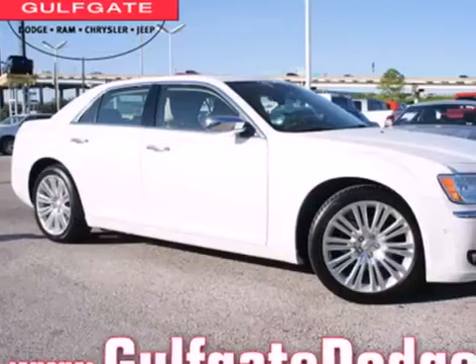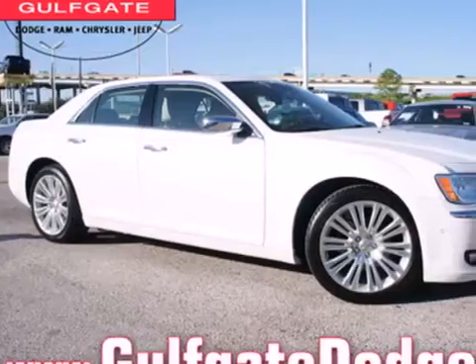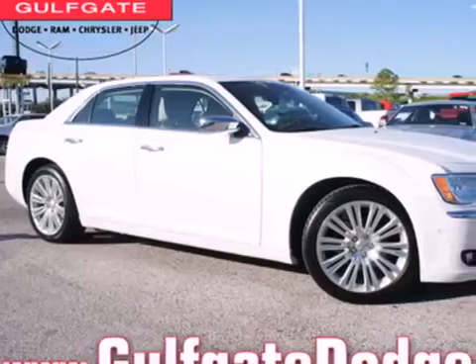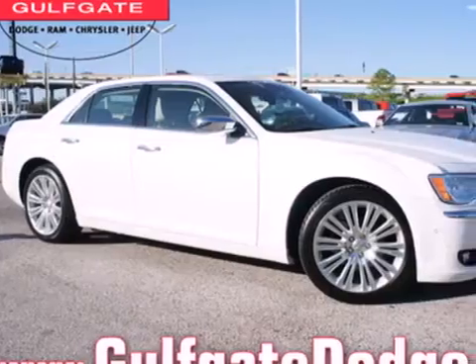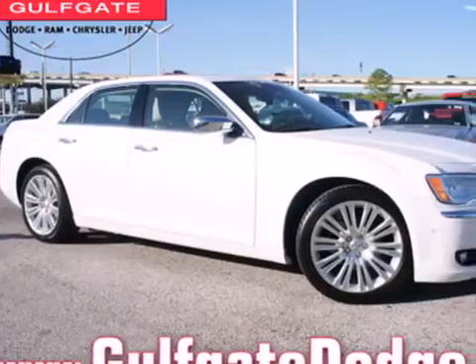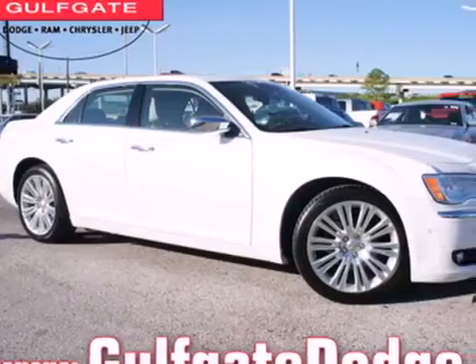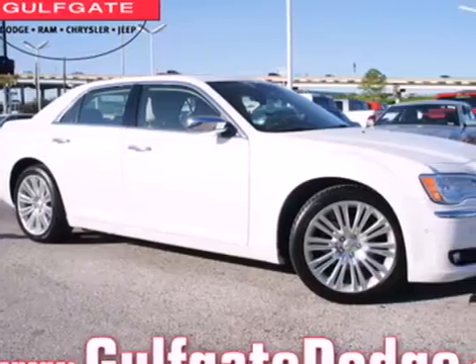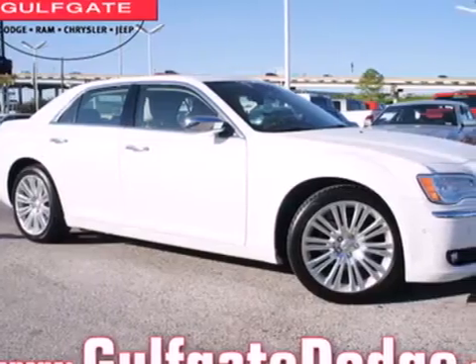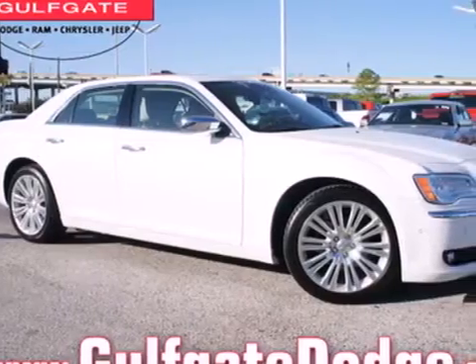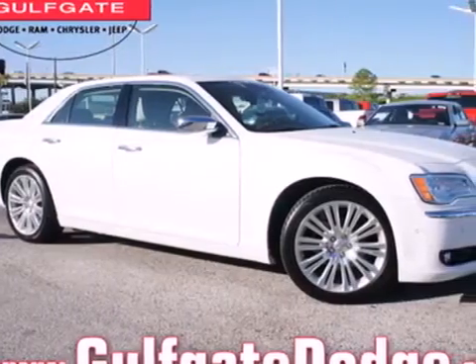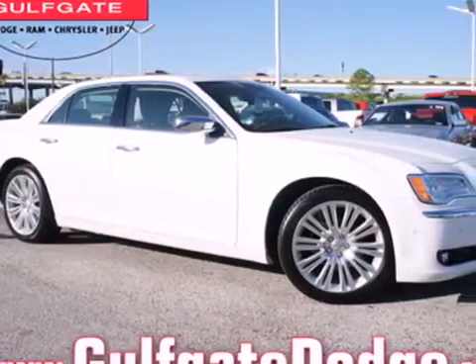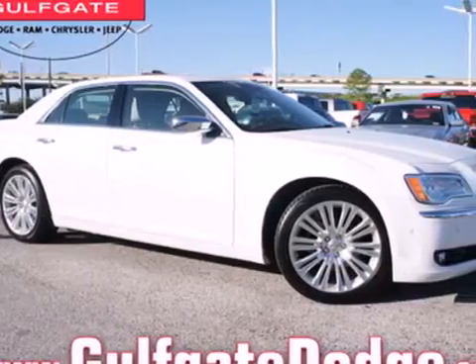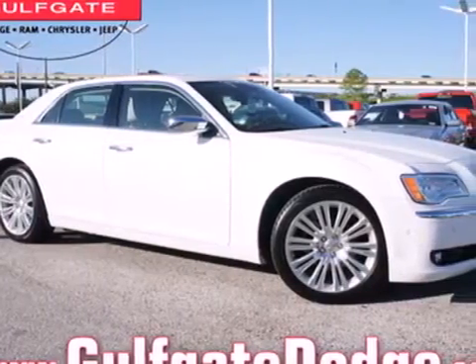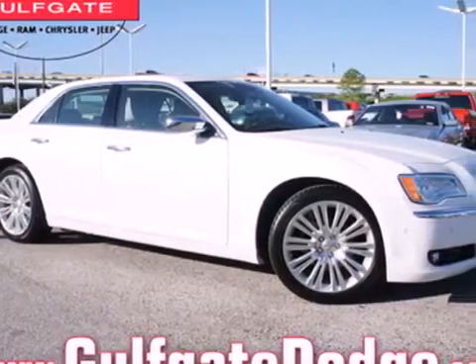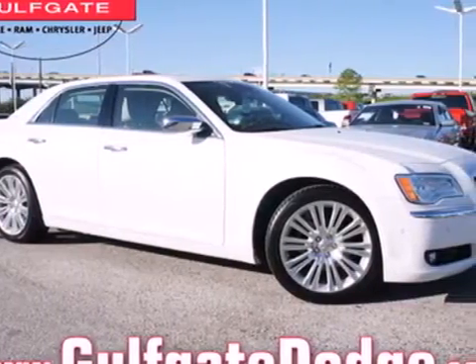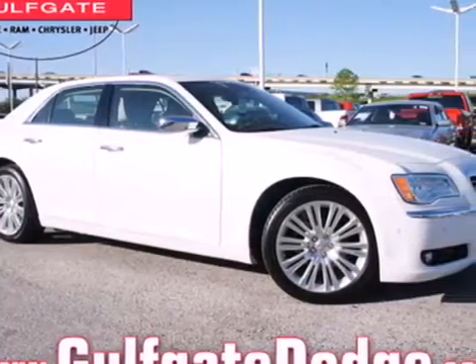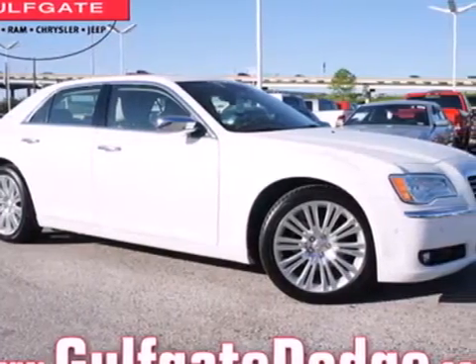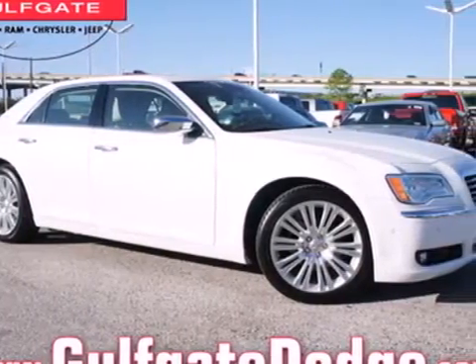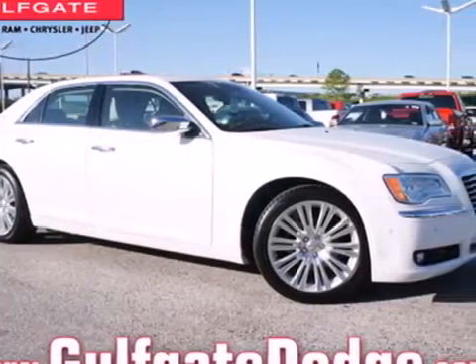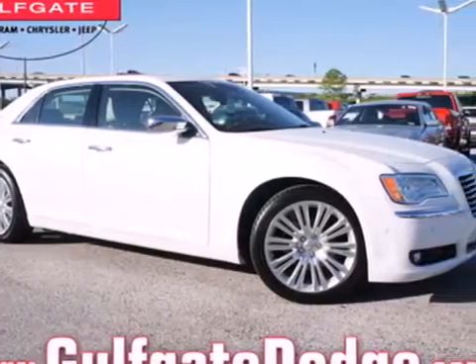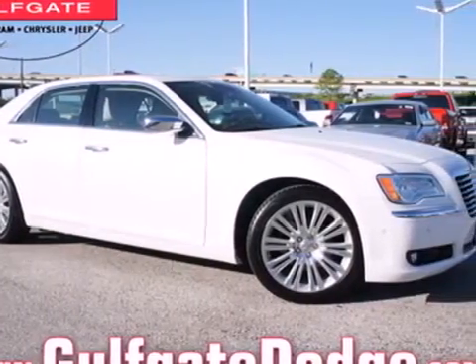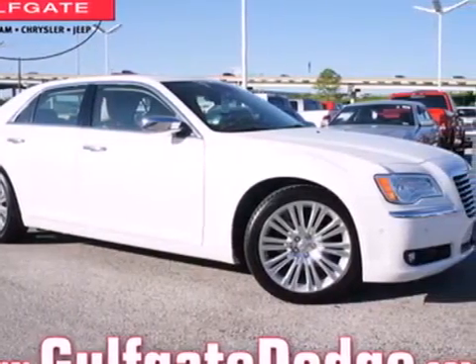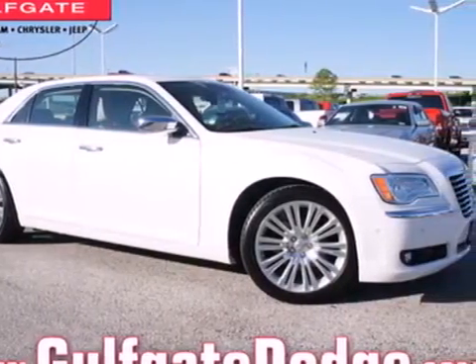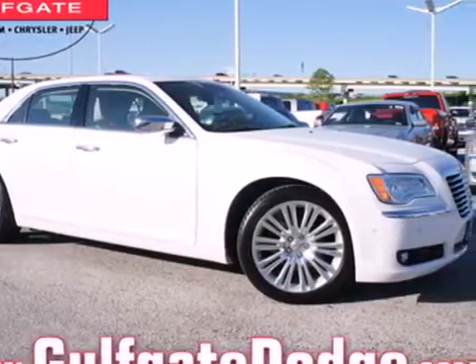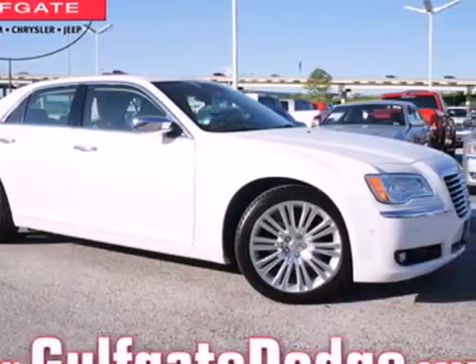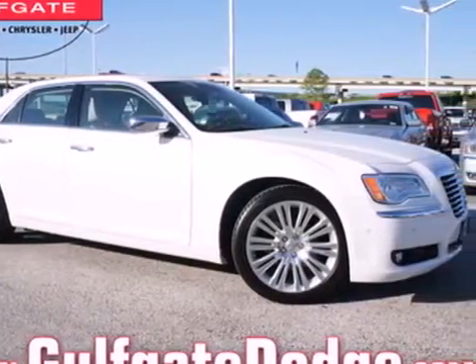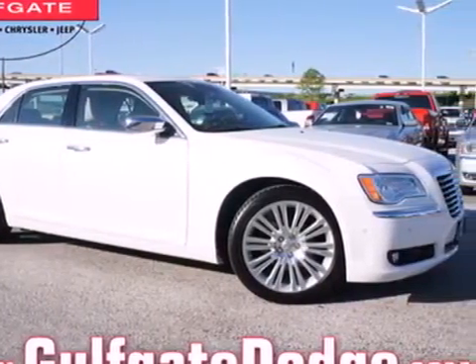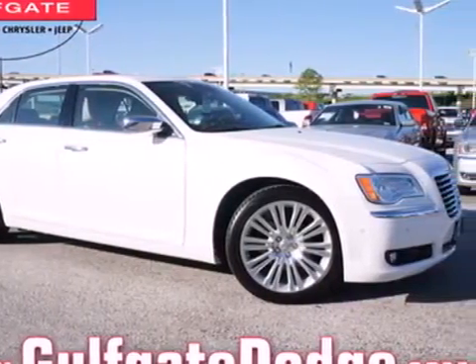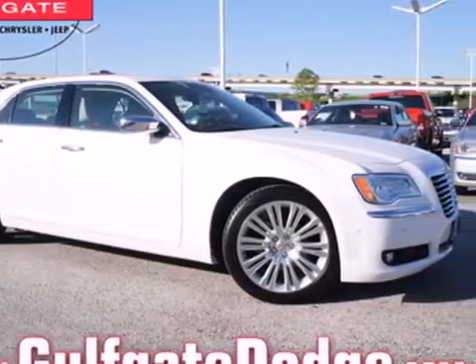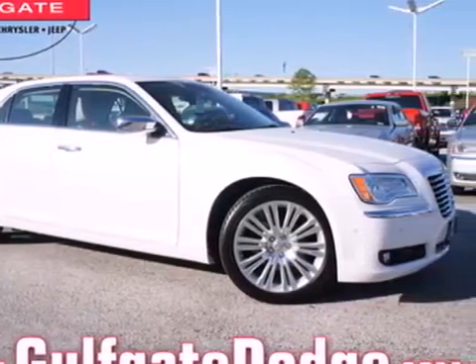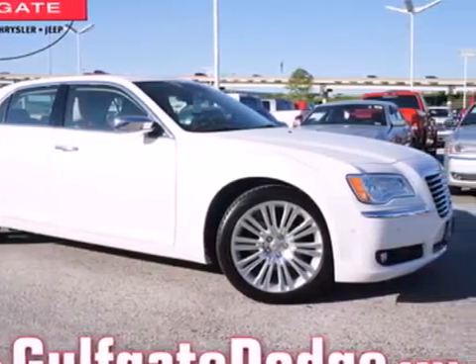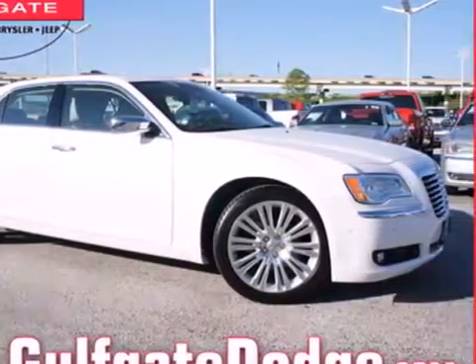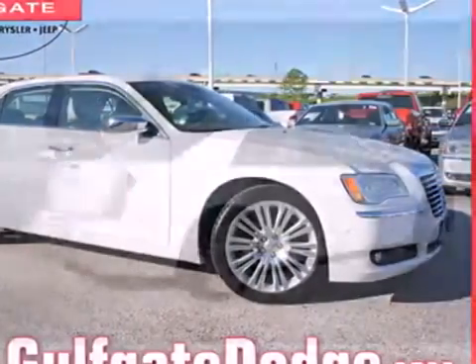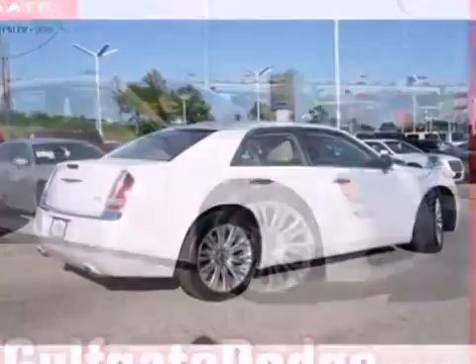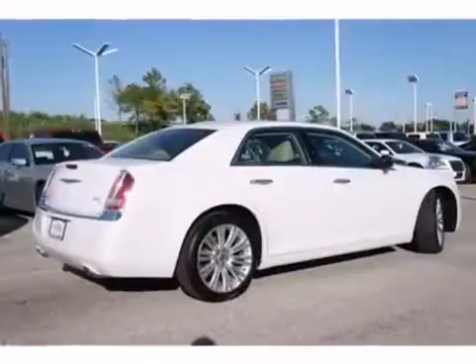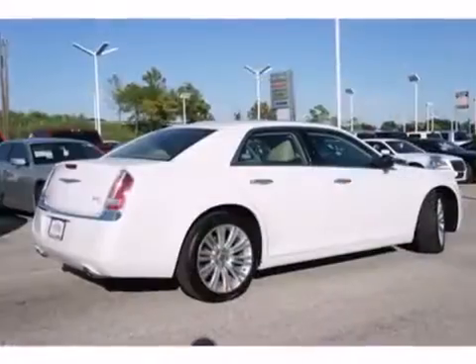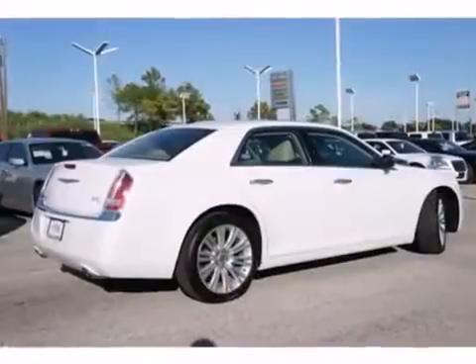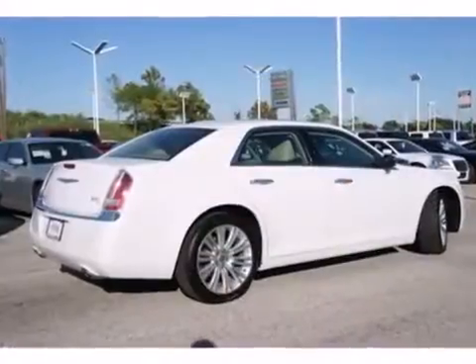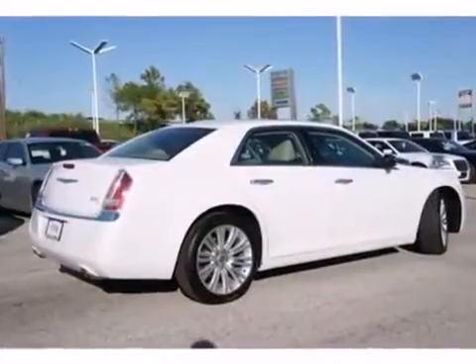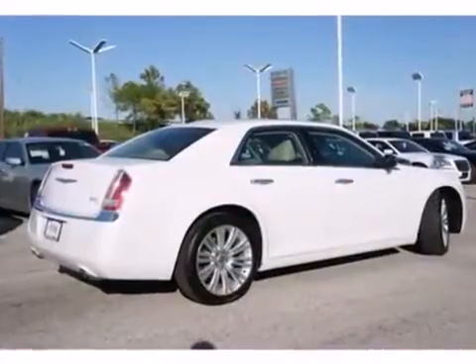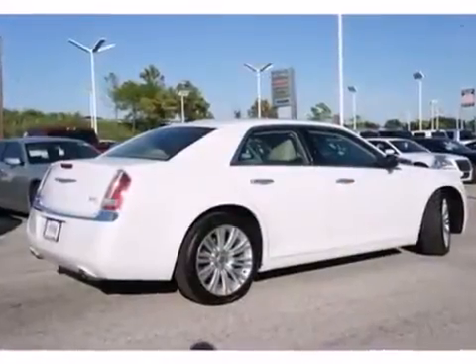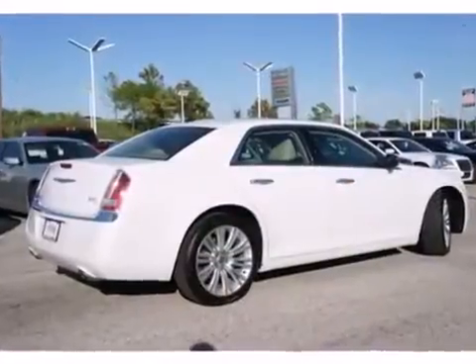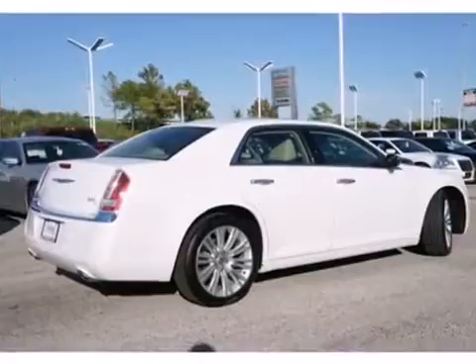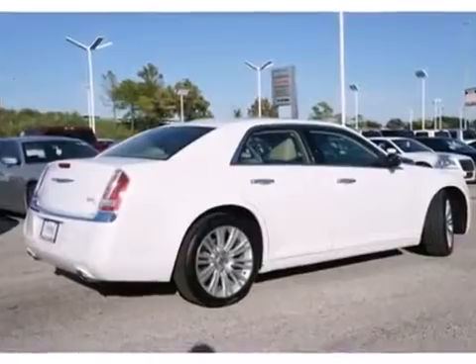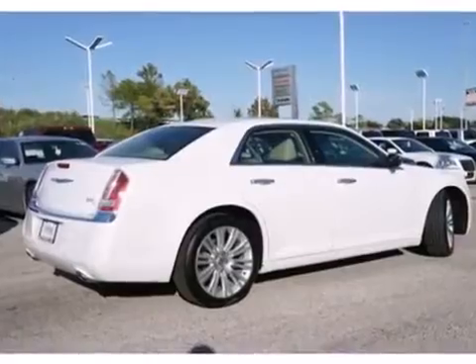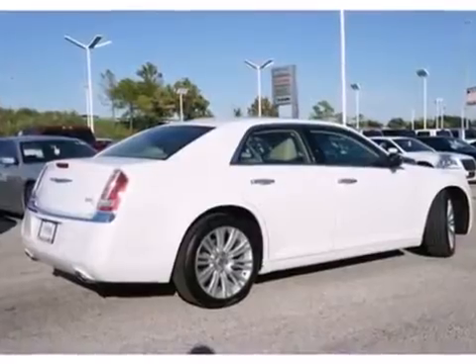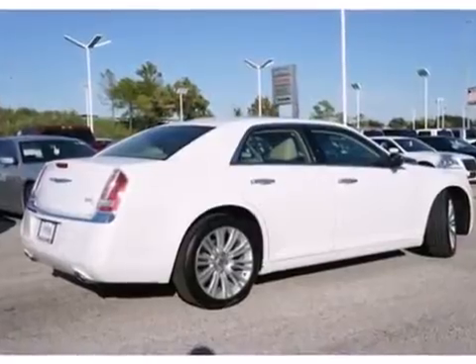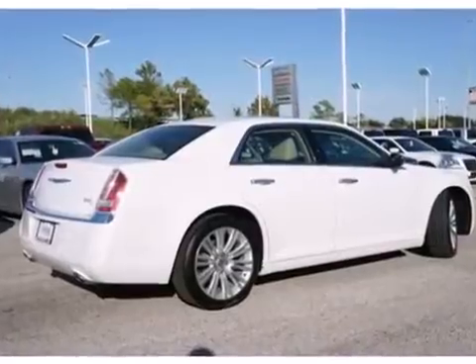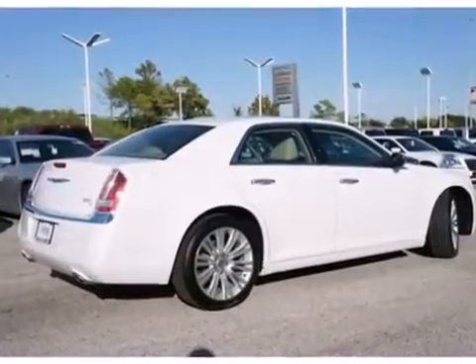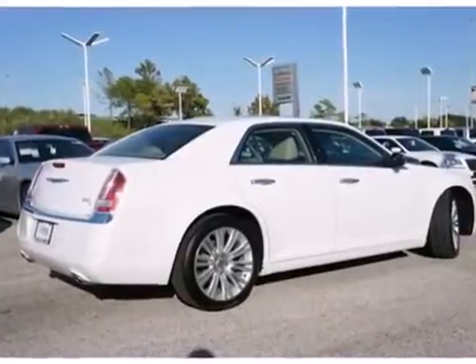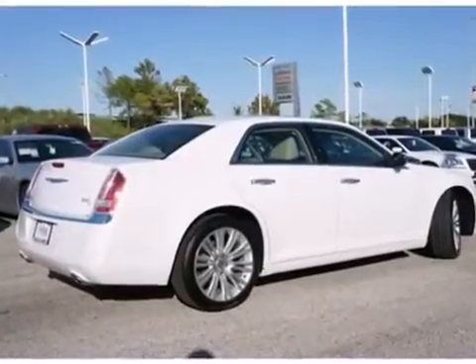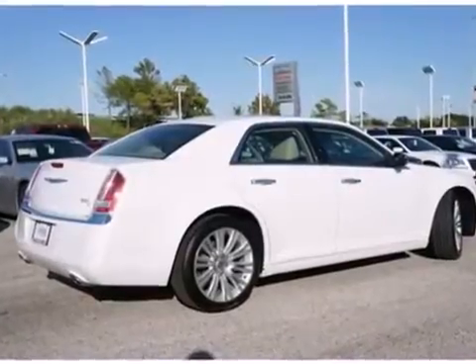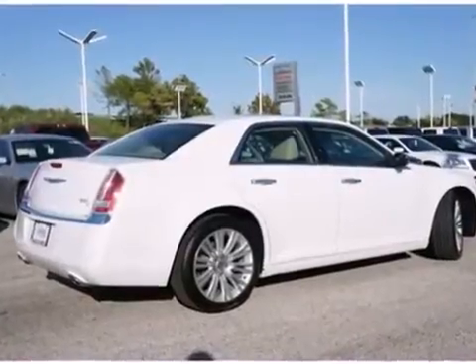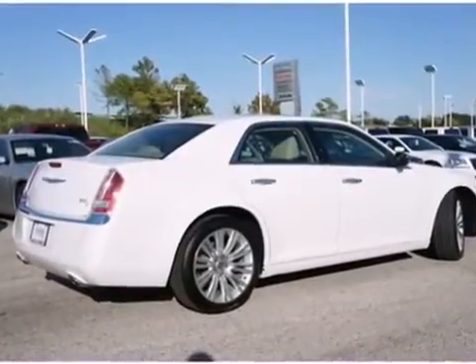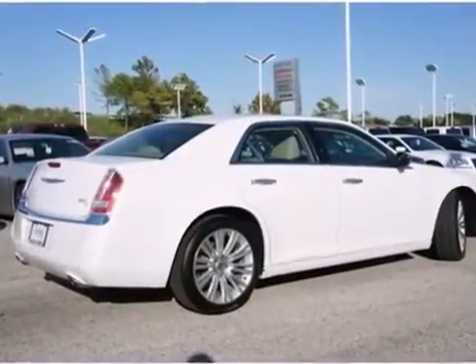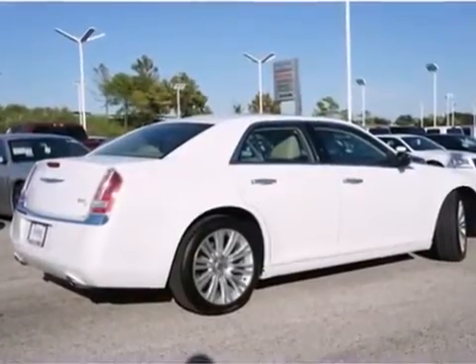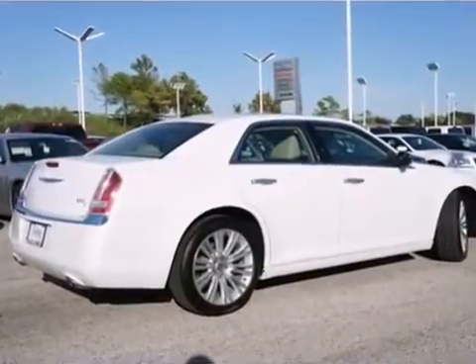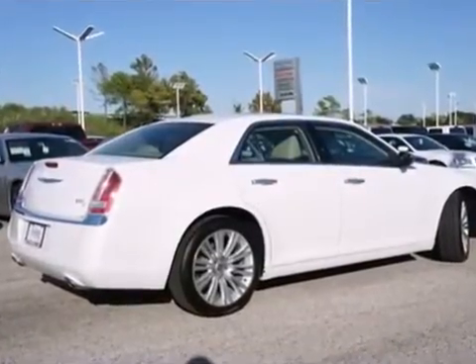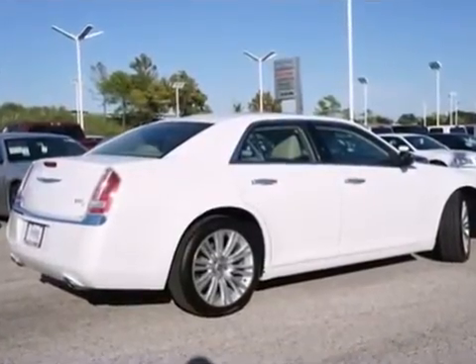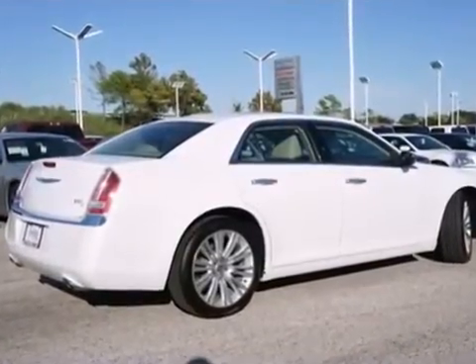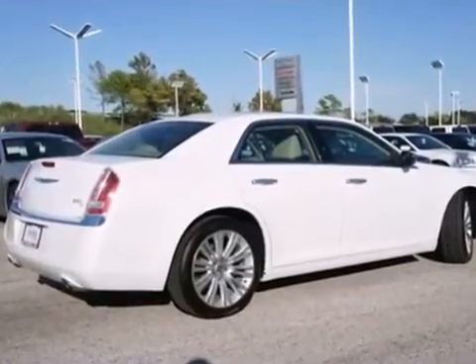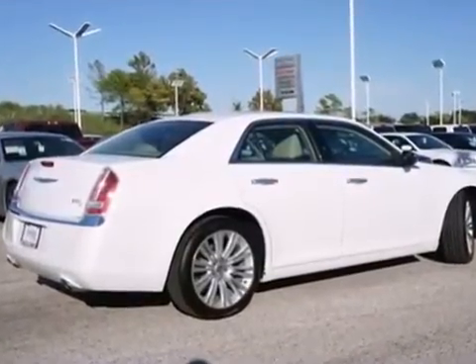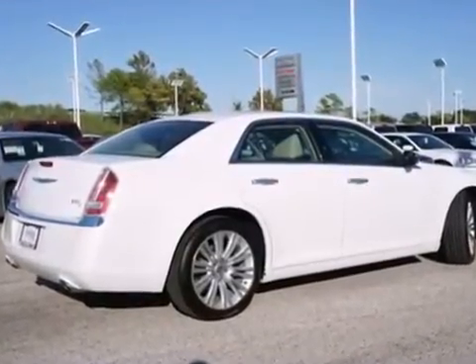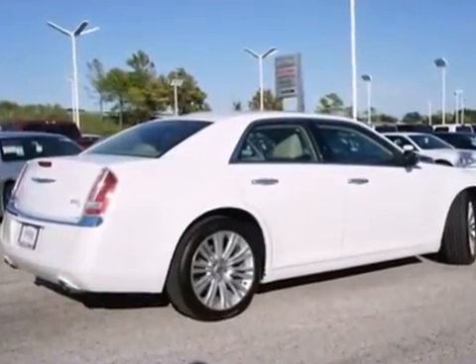If you want to feel like an executive, take a test drive in this car. You'll see what confidence behind the wheel feels like.